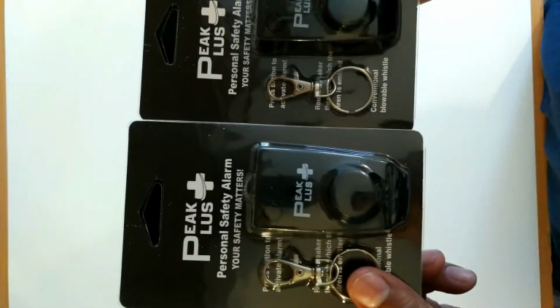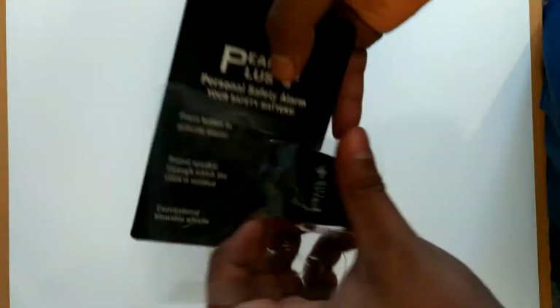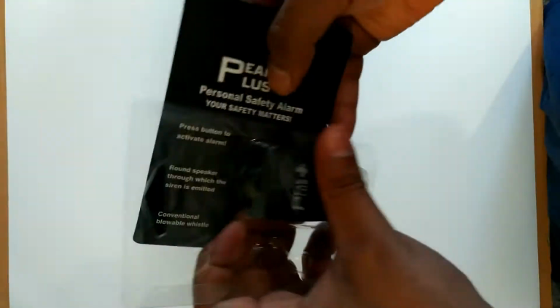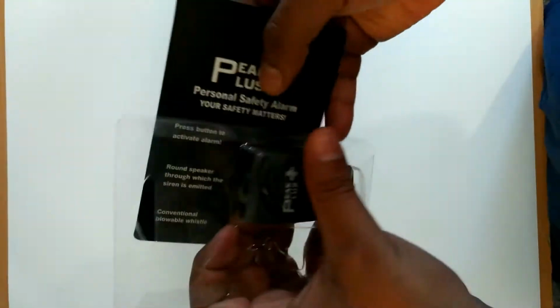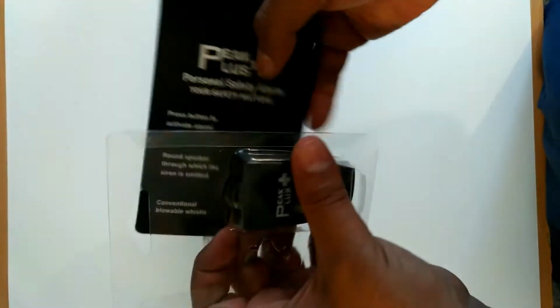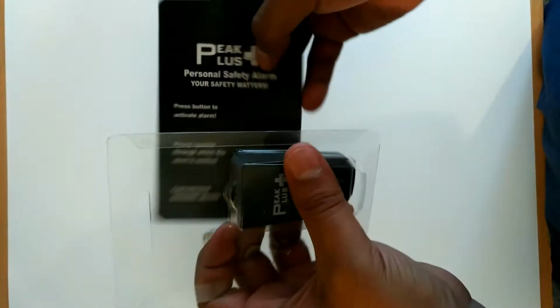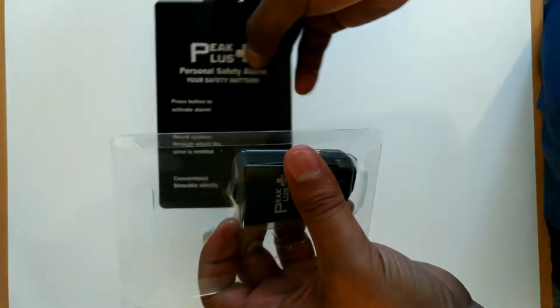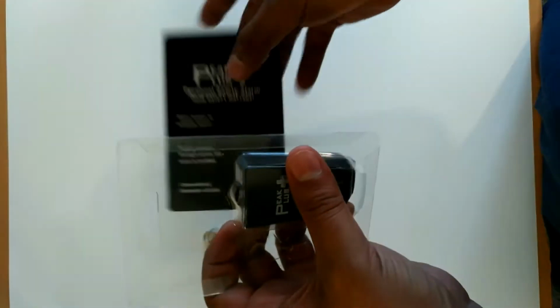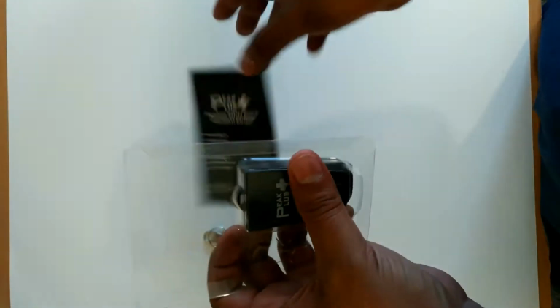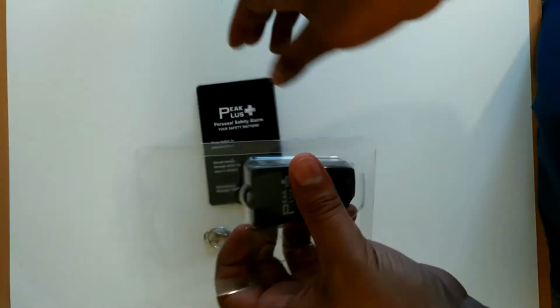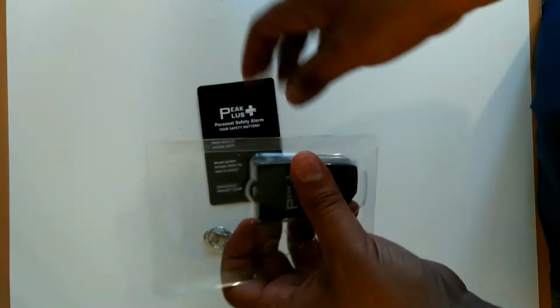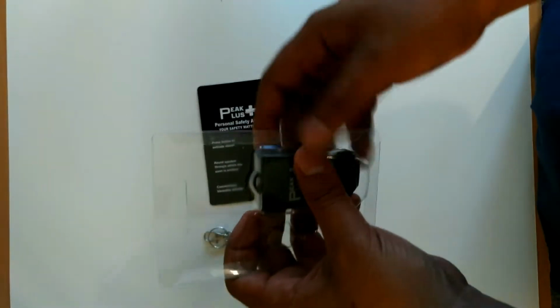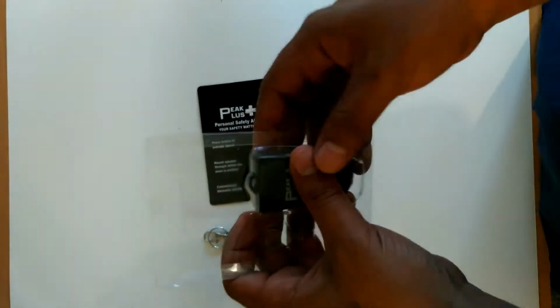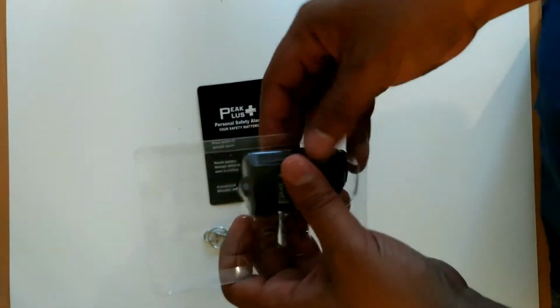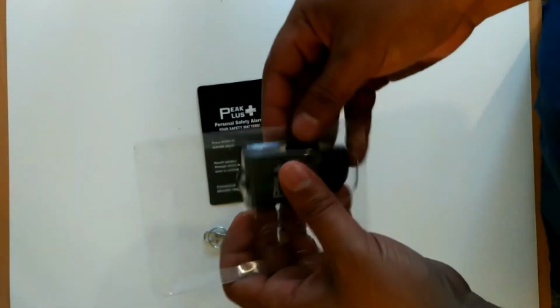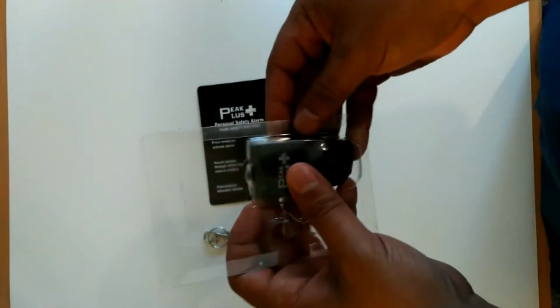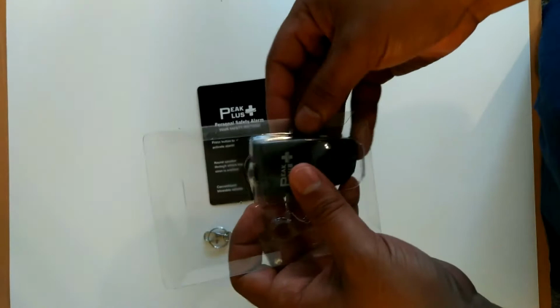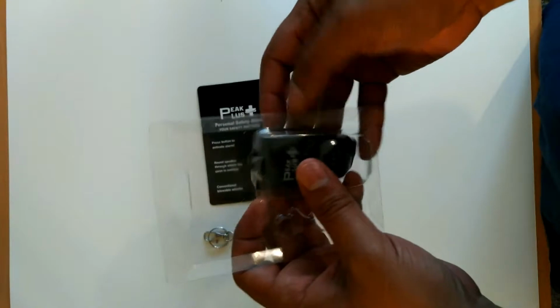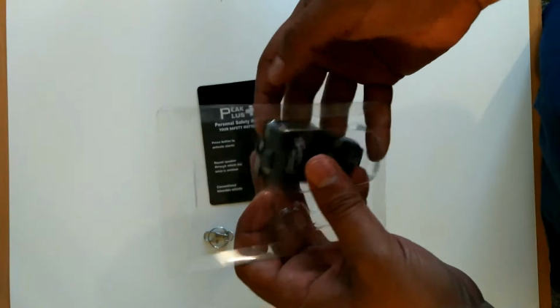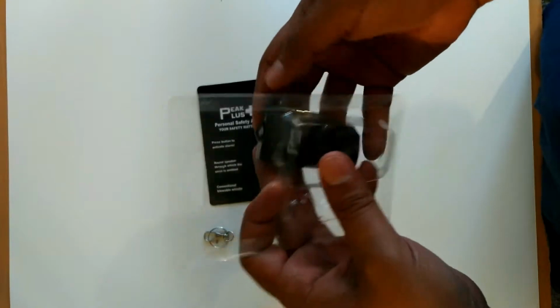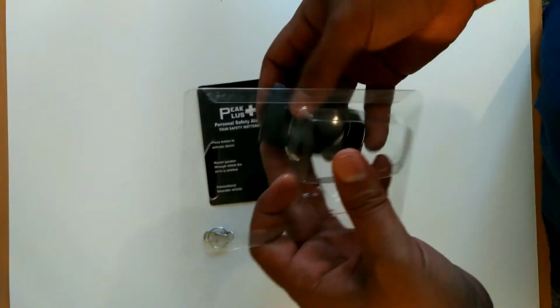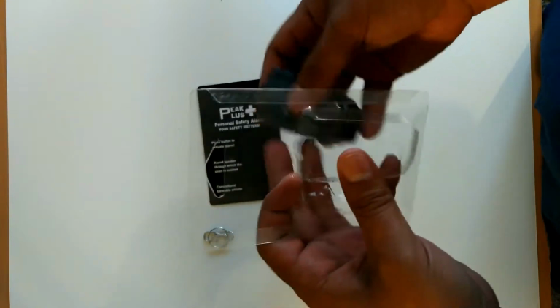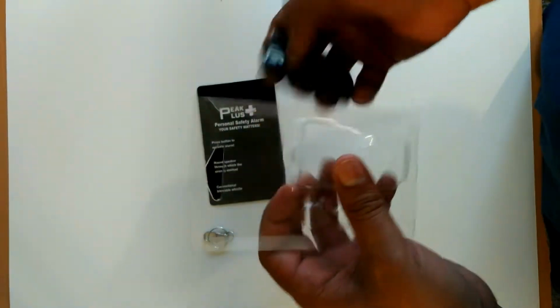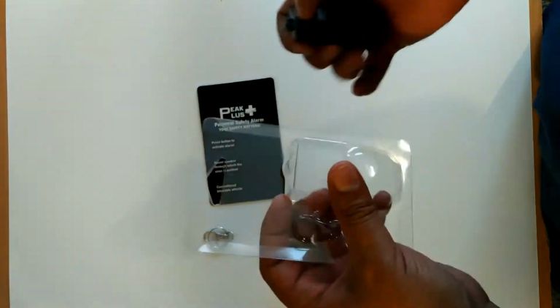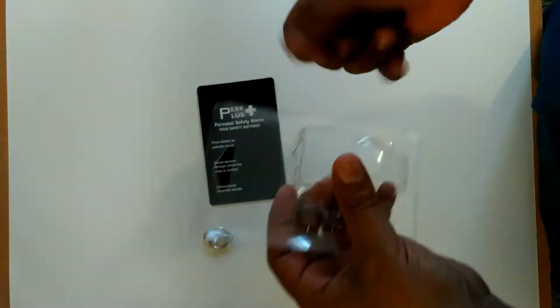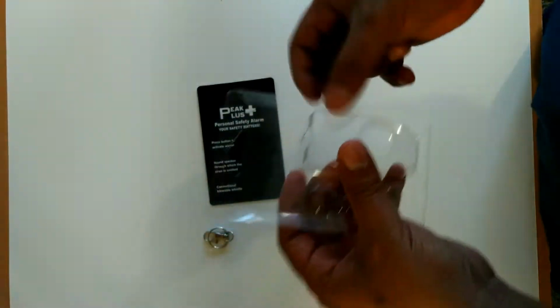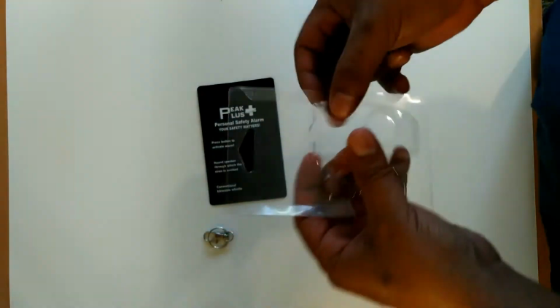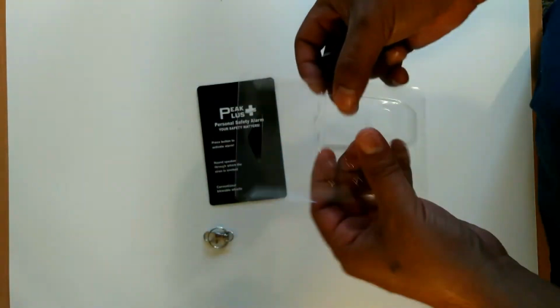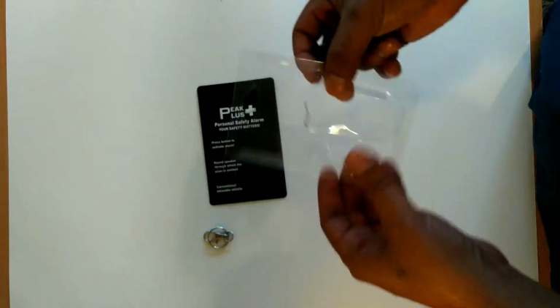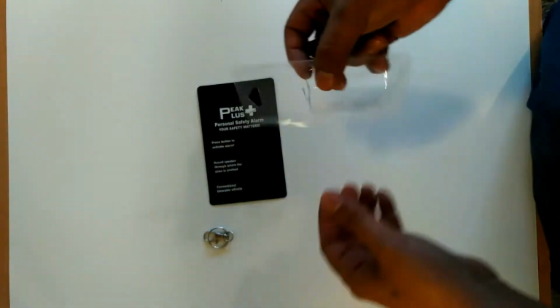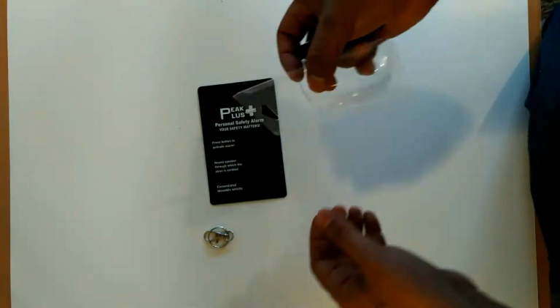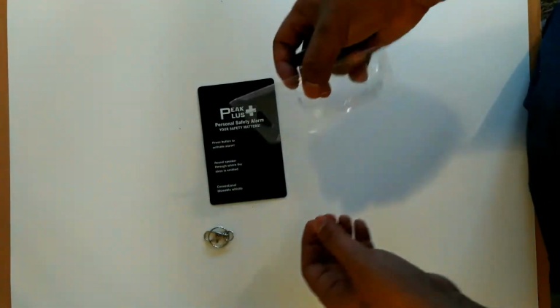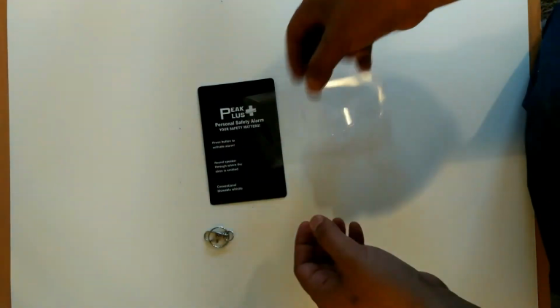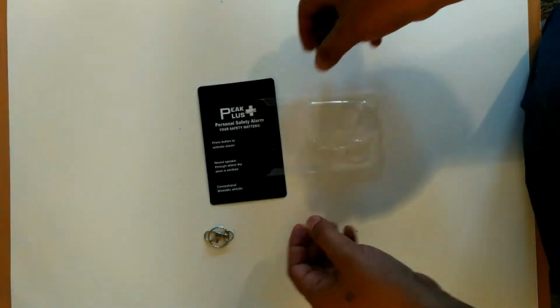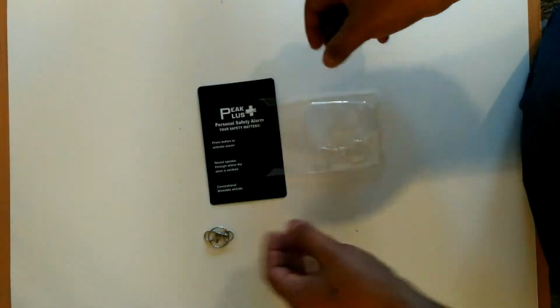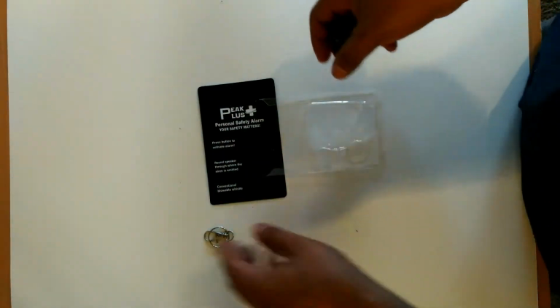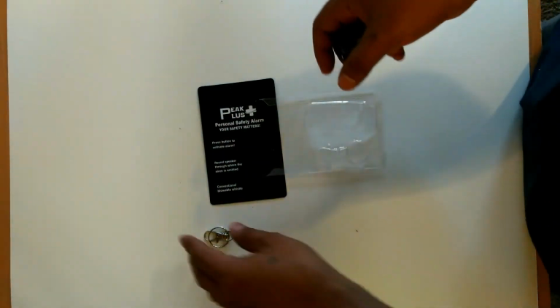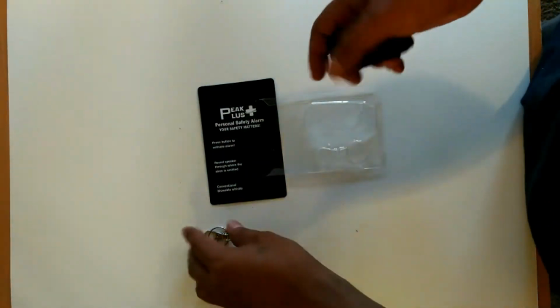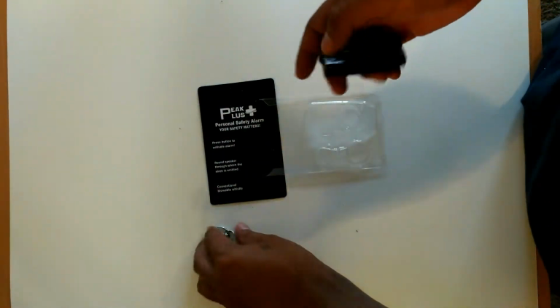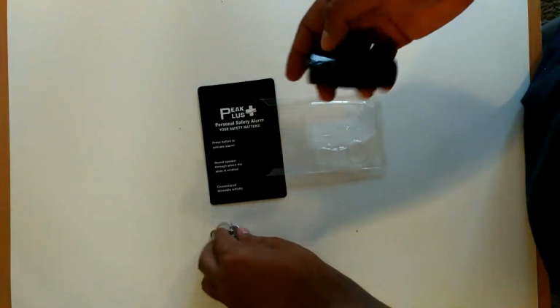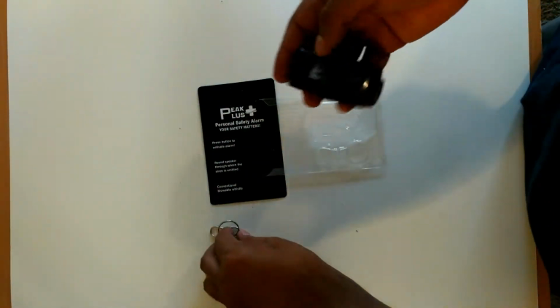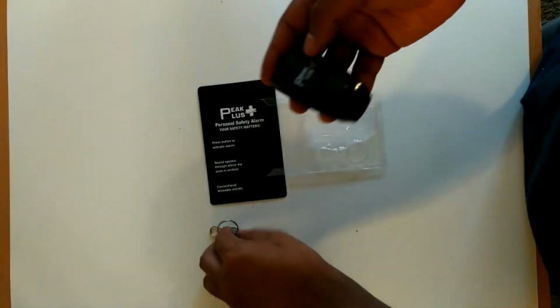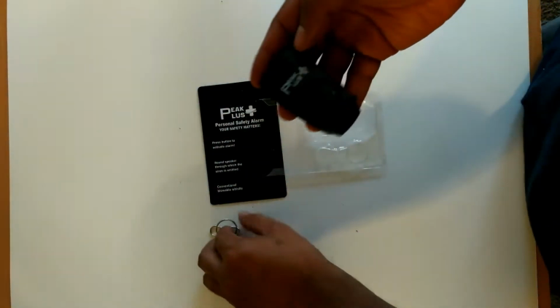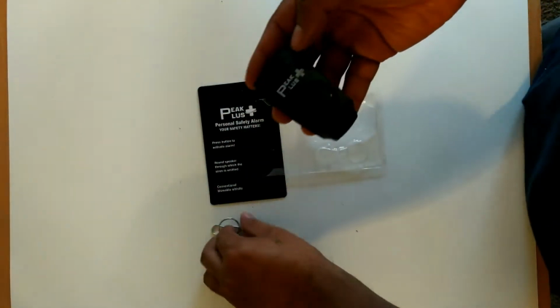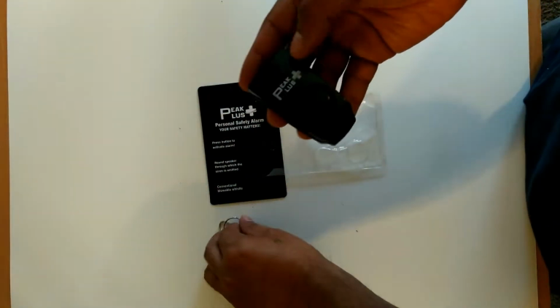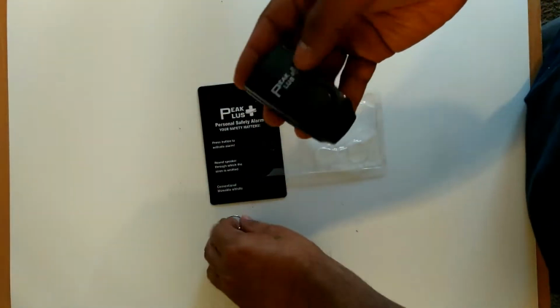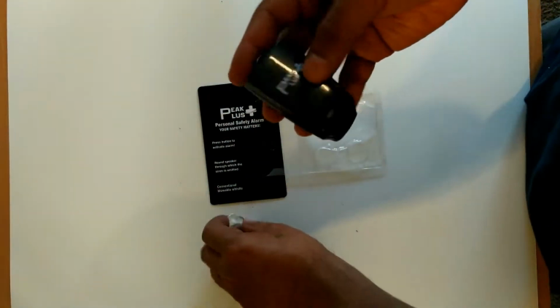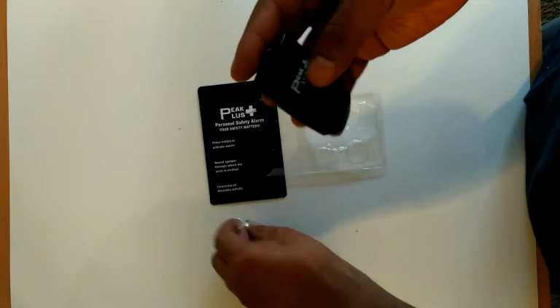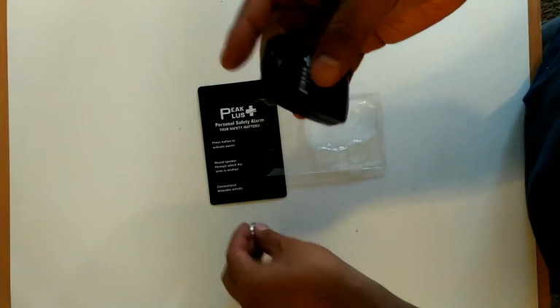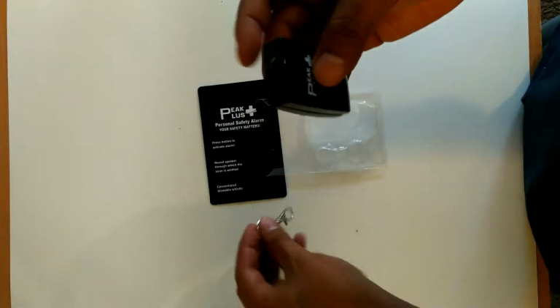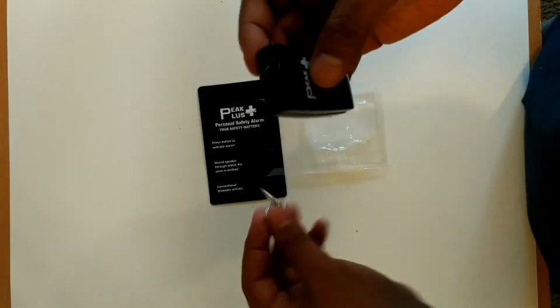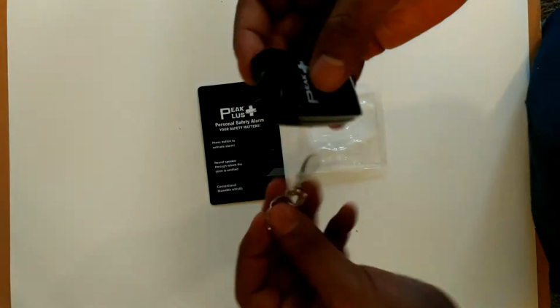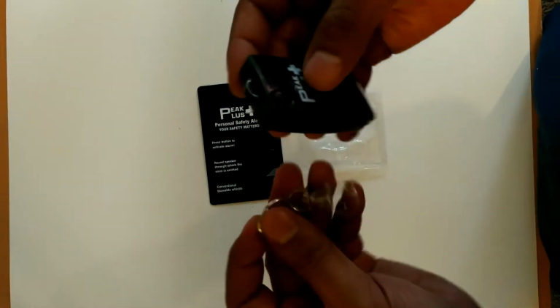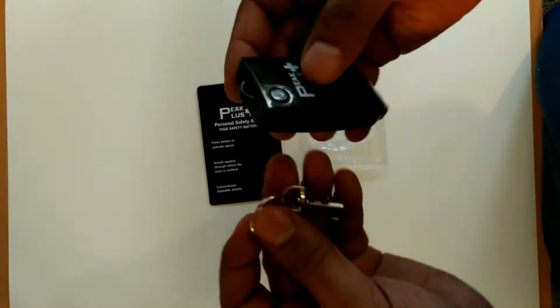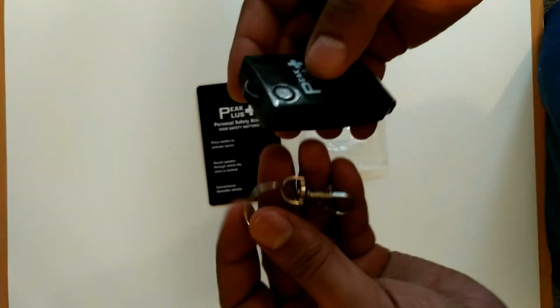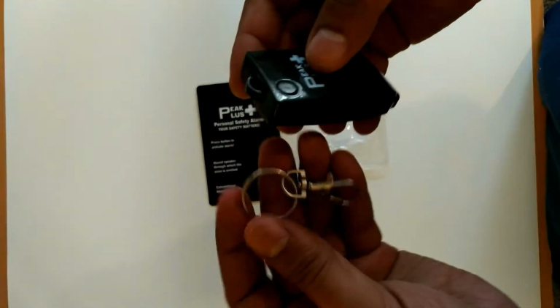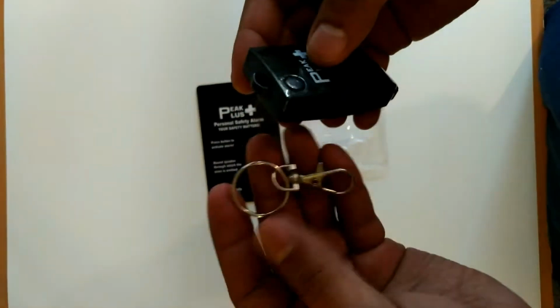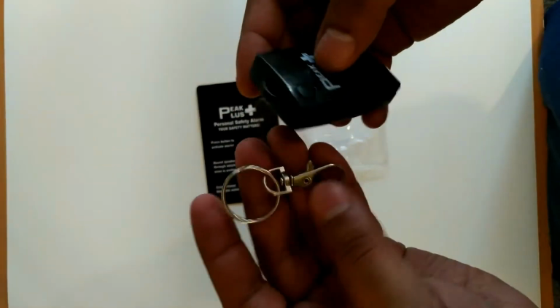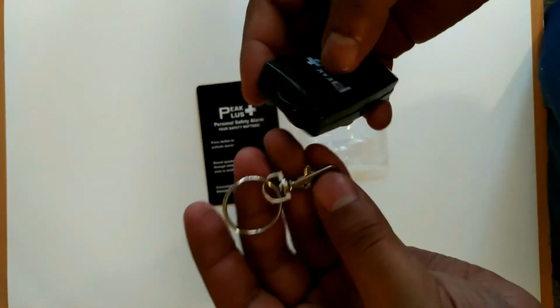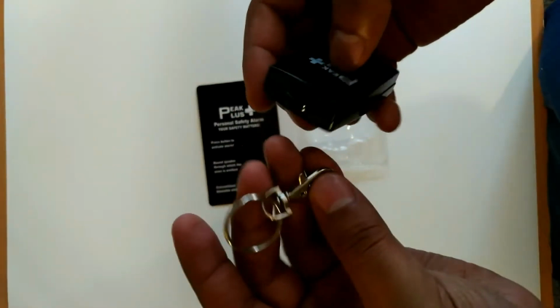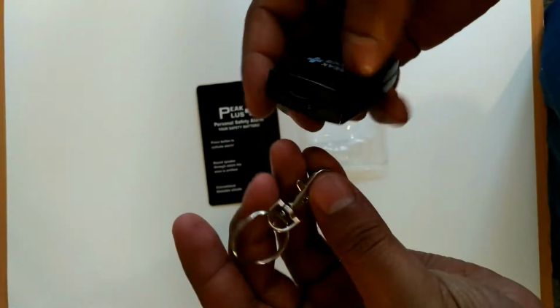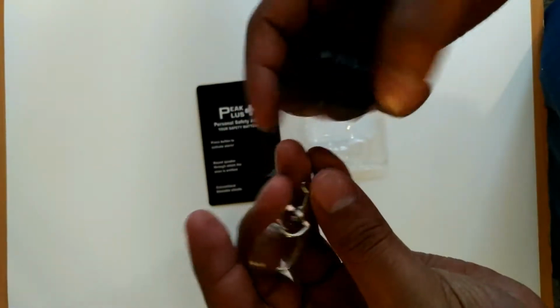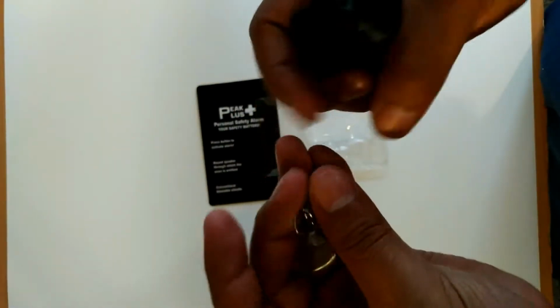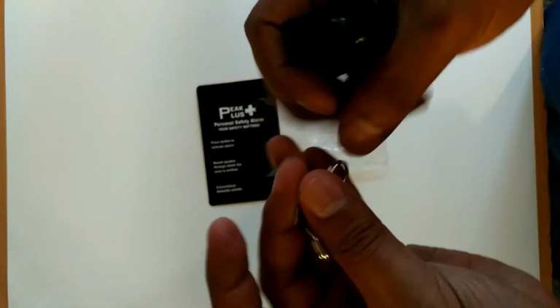Now to attach these, basically just hold the clip button back, attach the alarm and that's it. Voila!